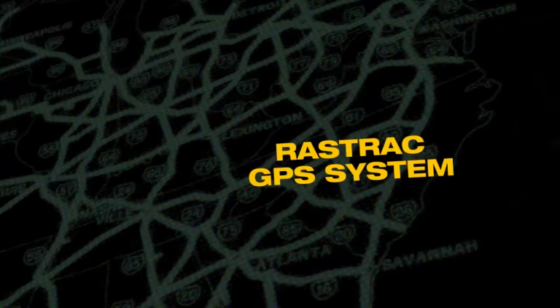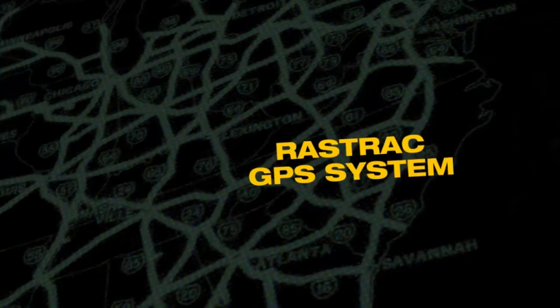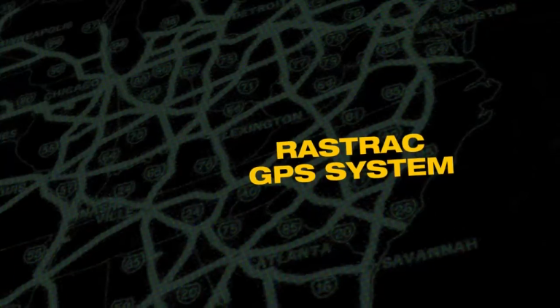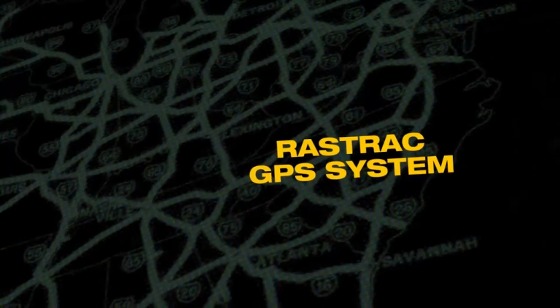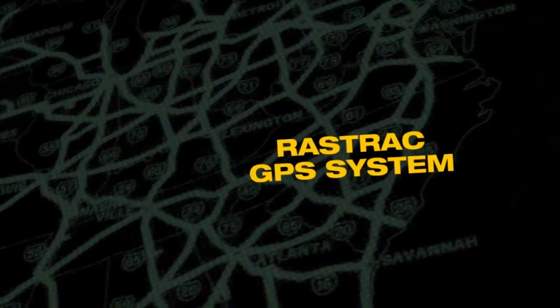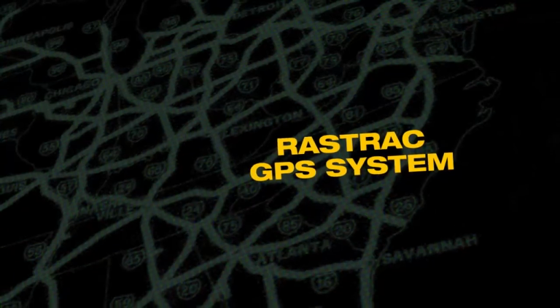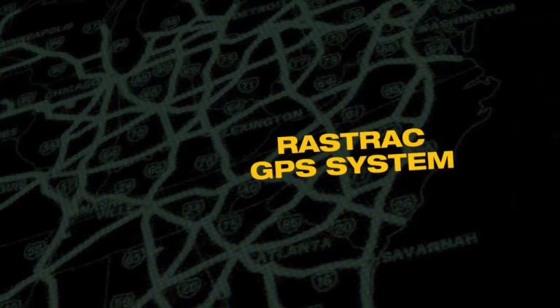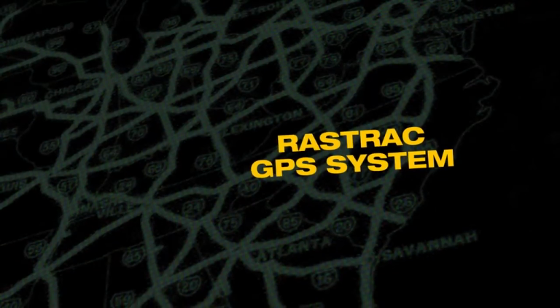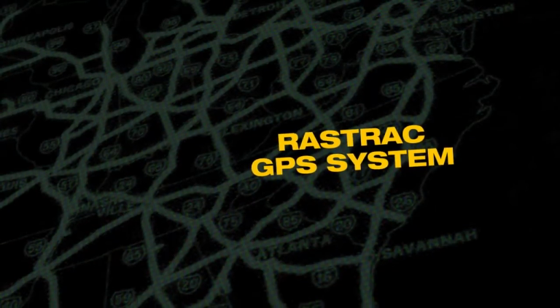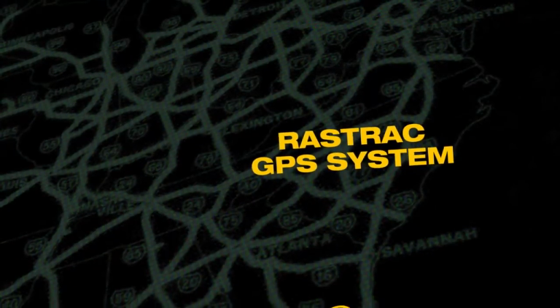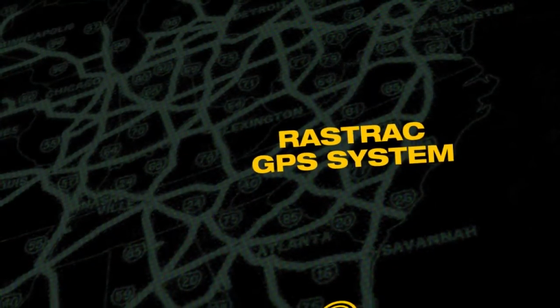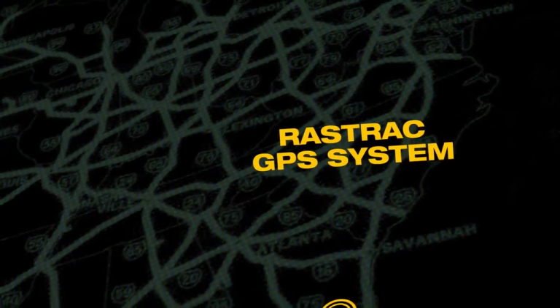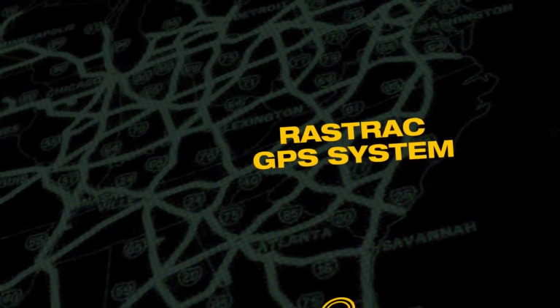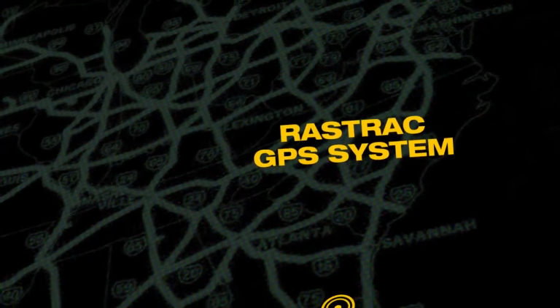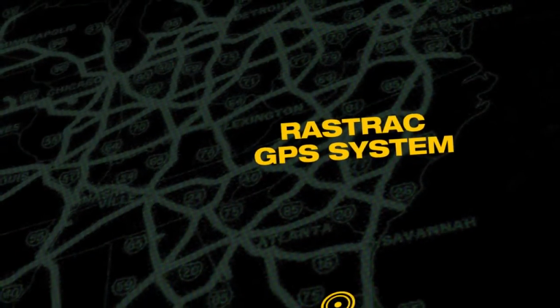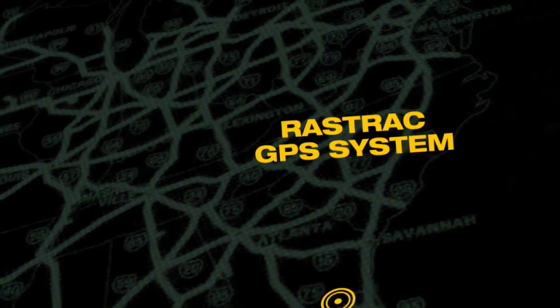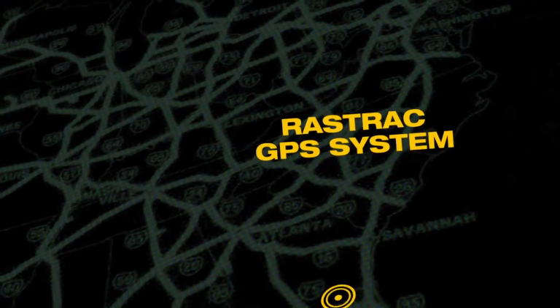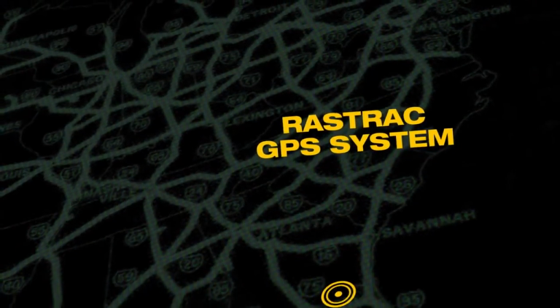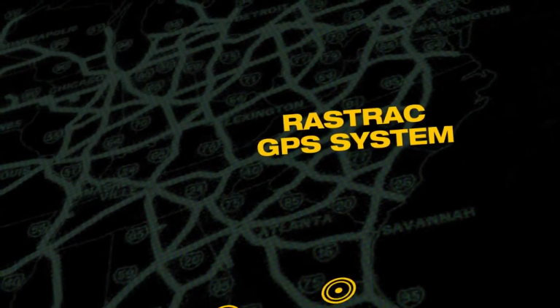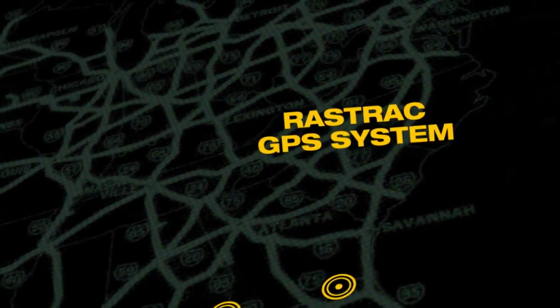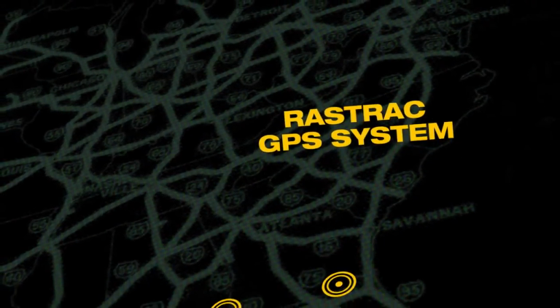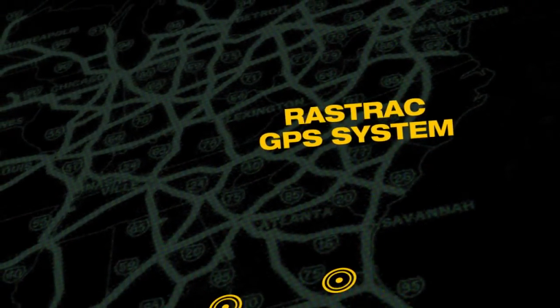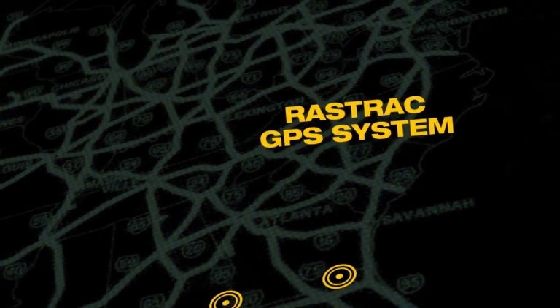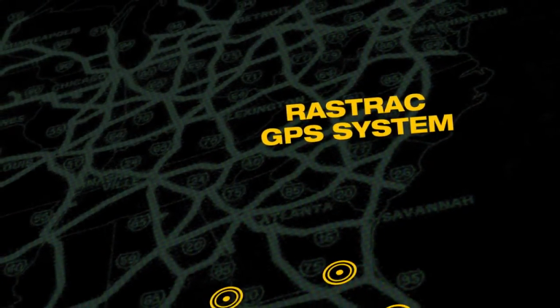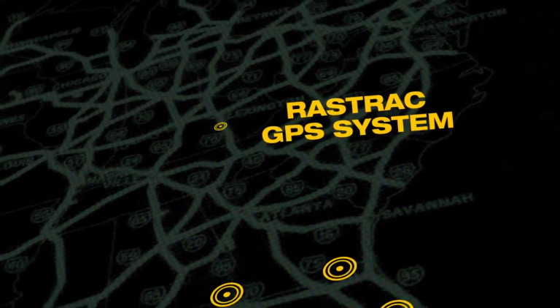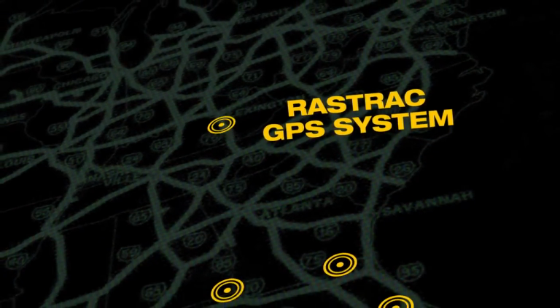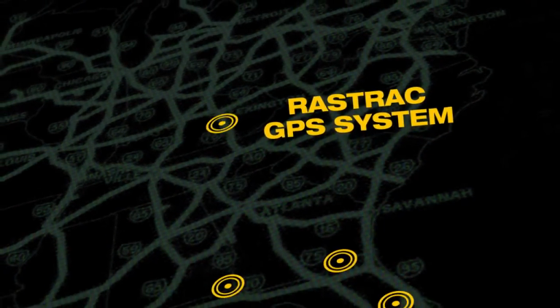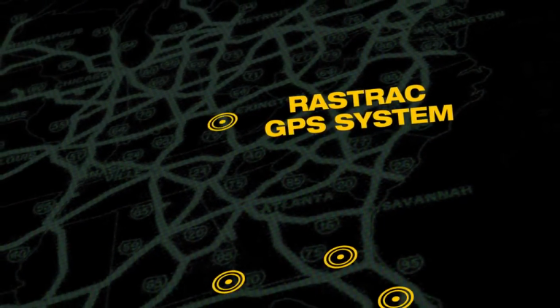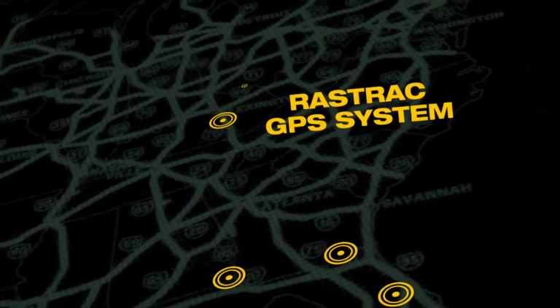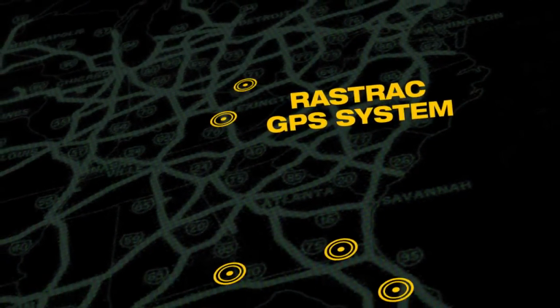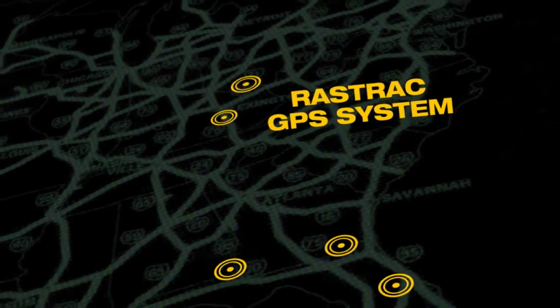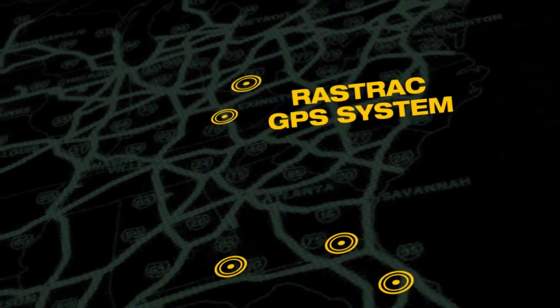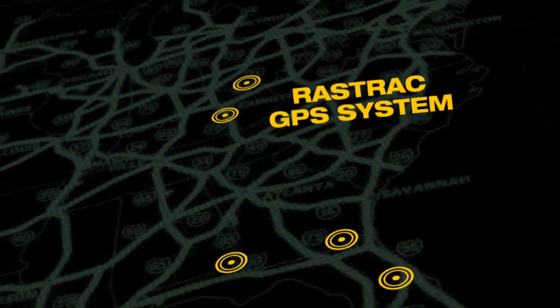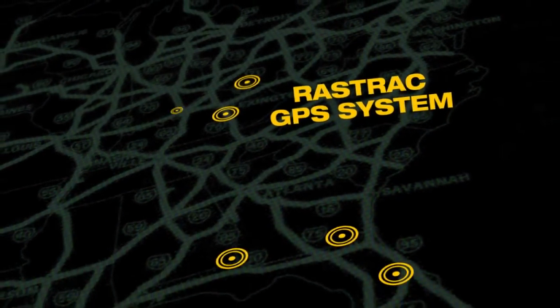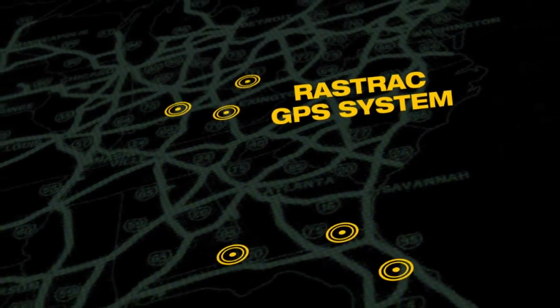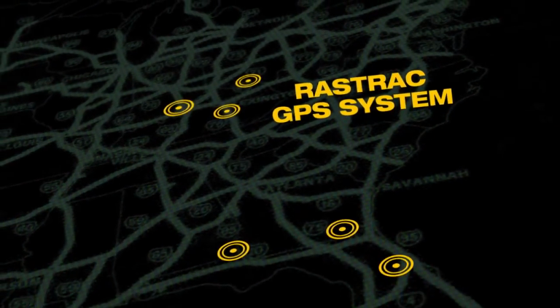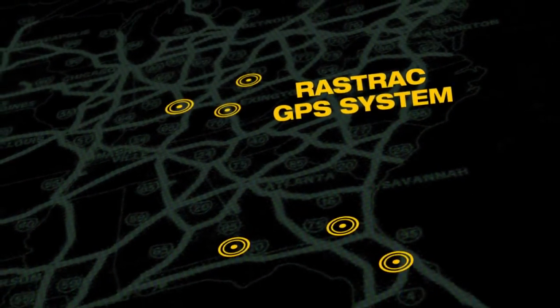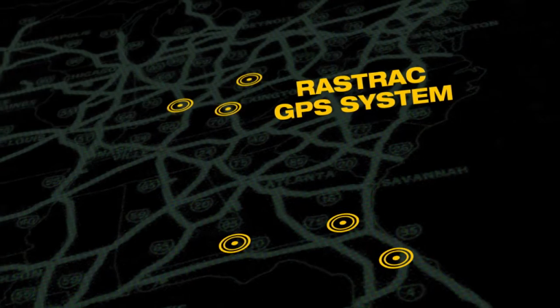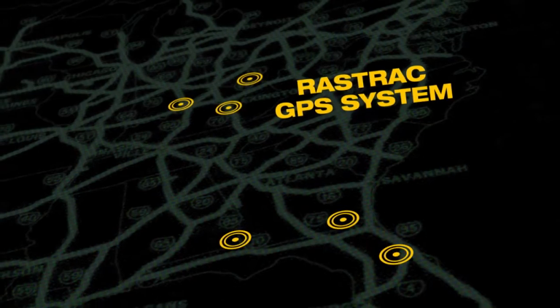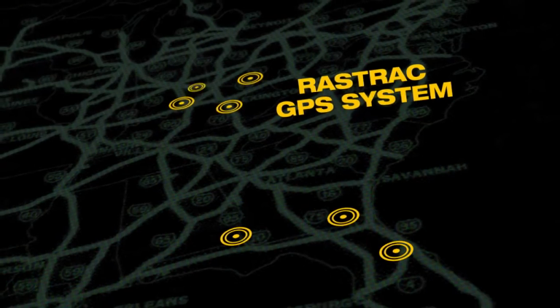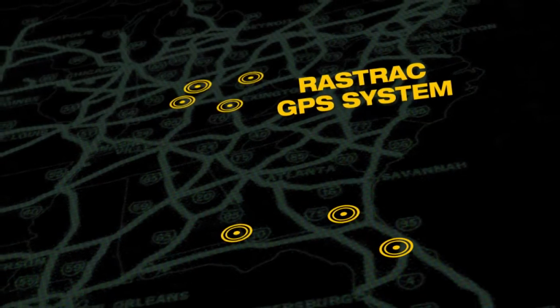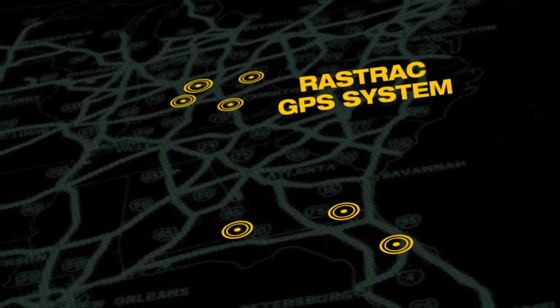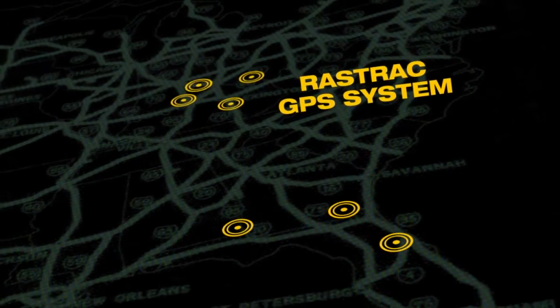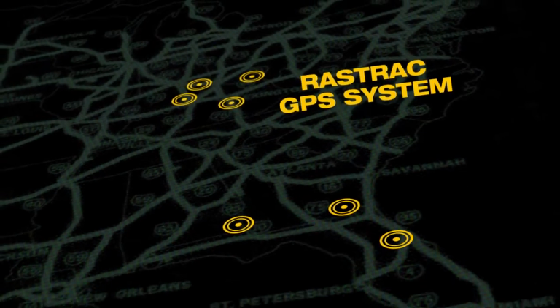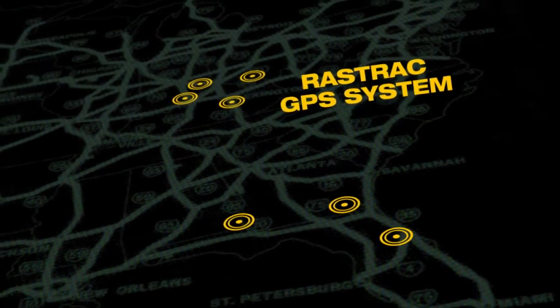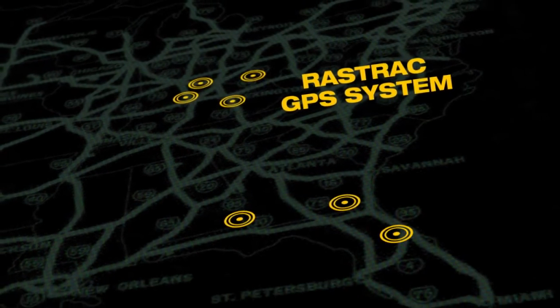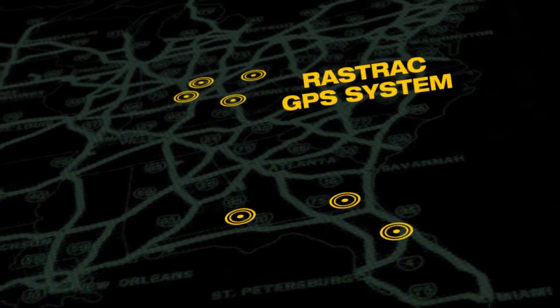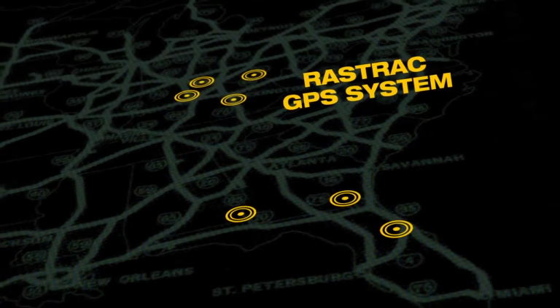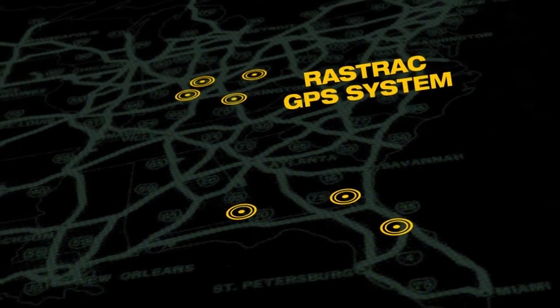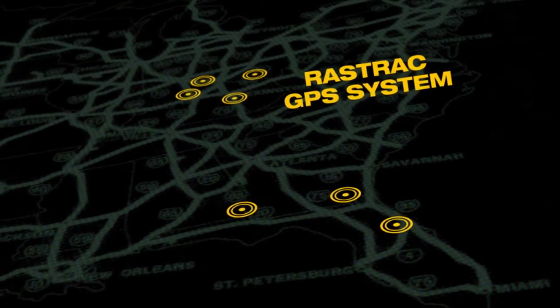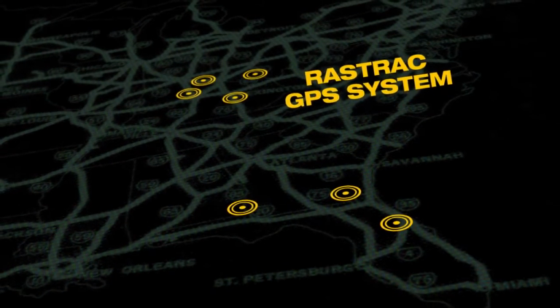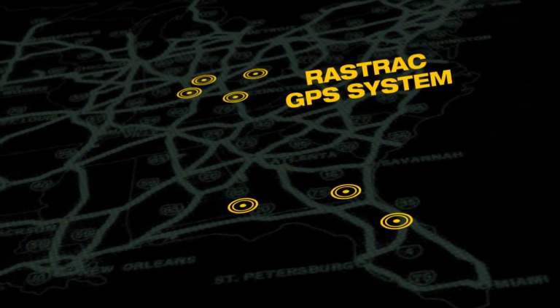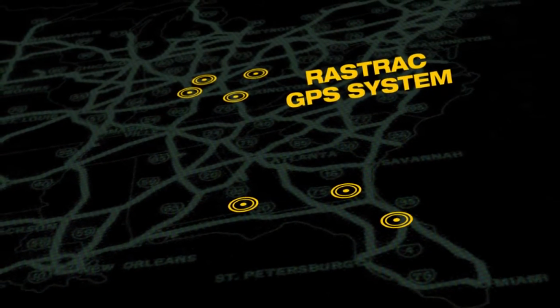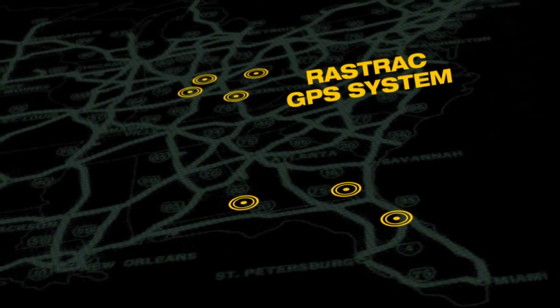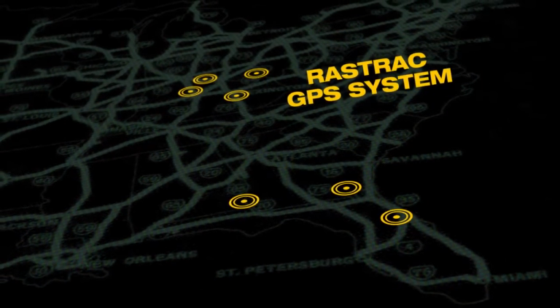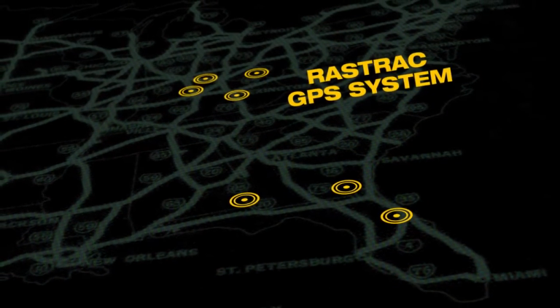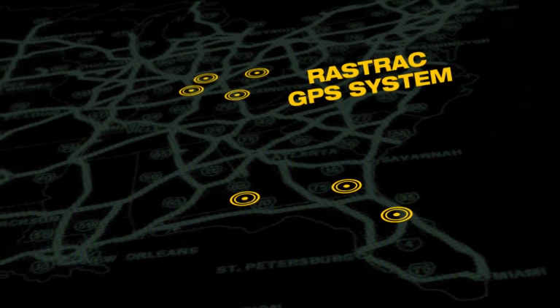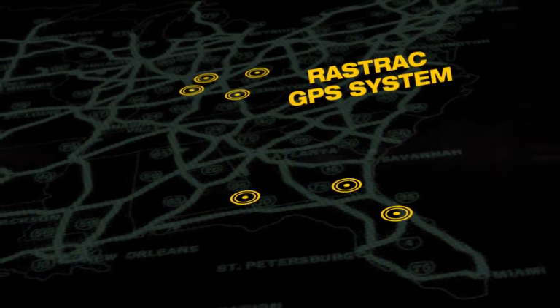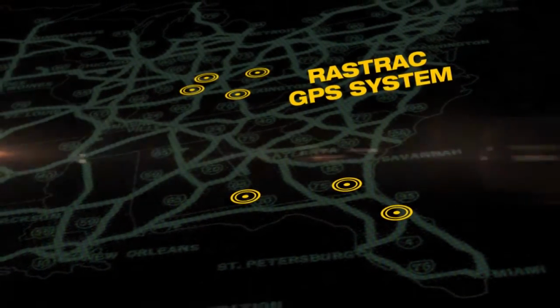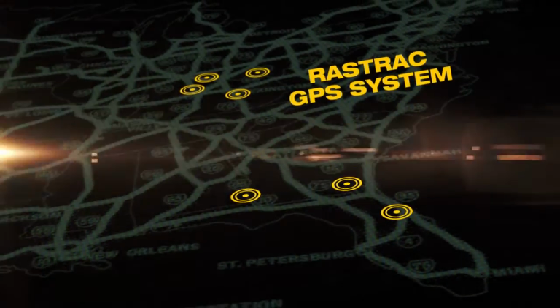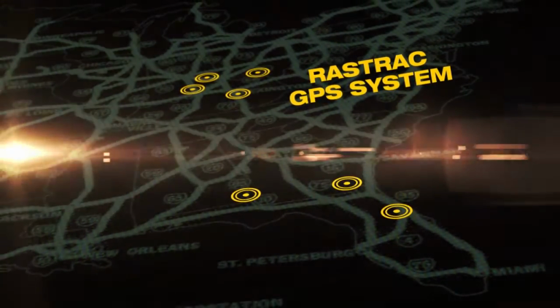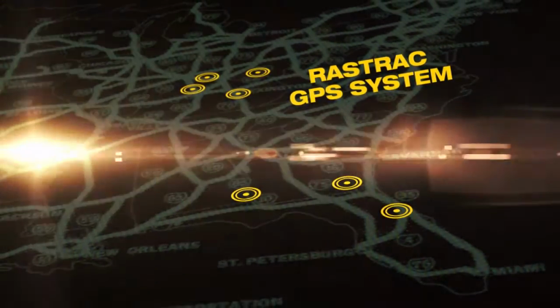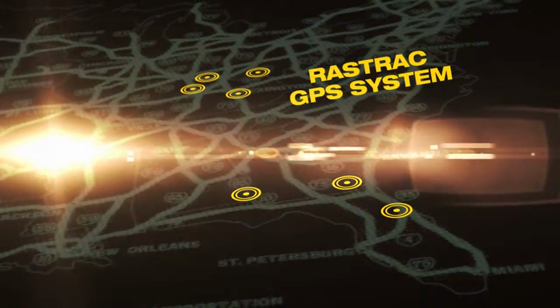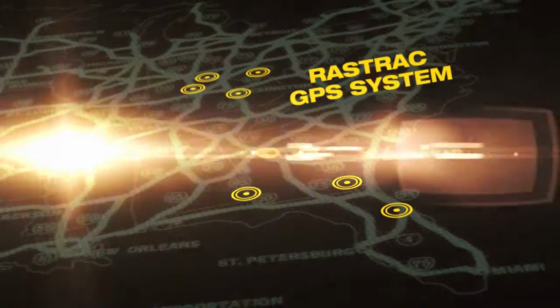SightSafe is at the forefront of technology and can outfit trucks with Rastrak GPS hardware for efficient and effective fleet management.